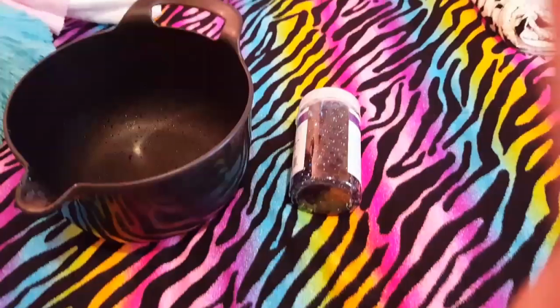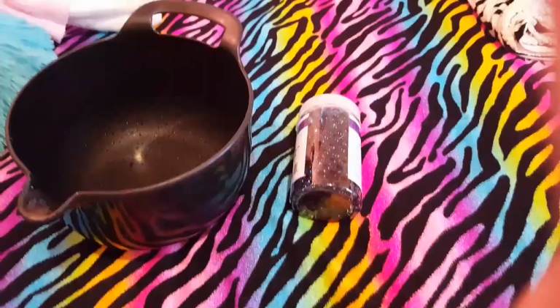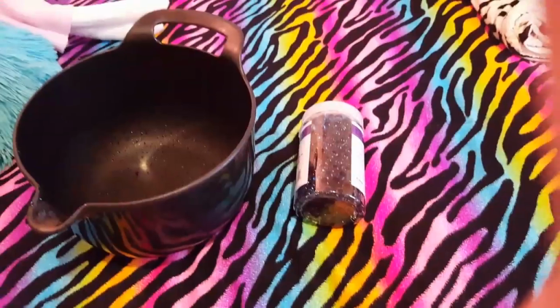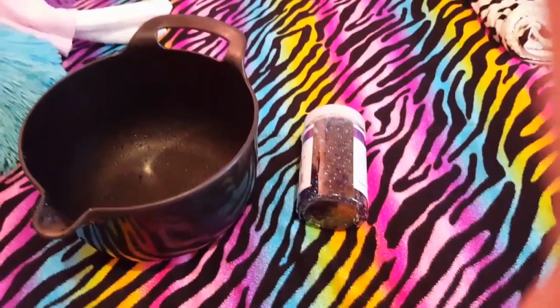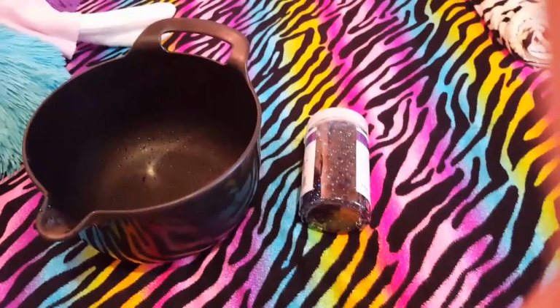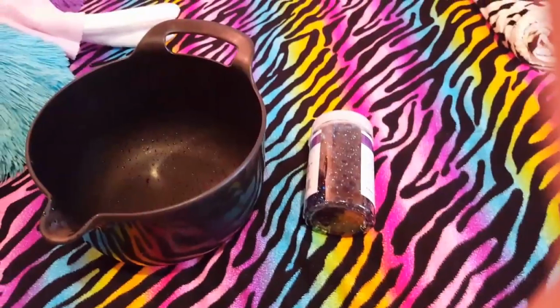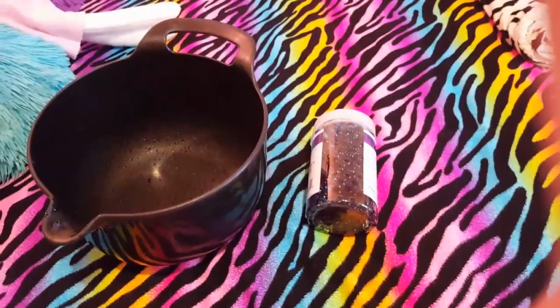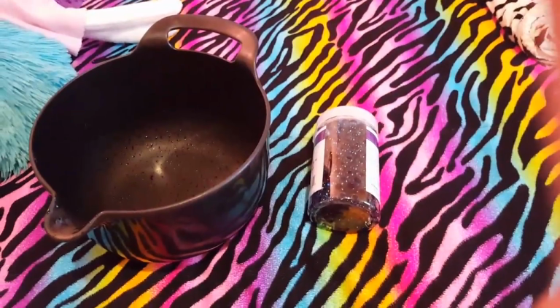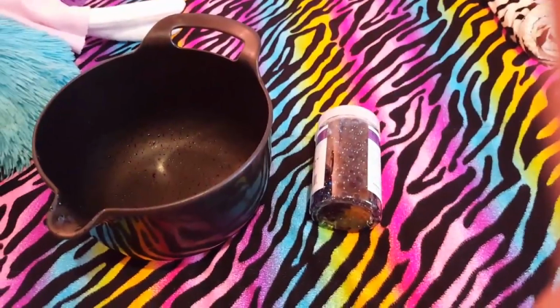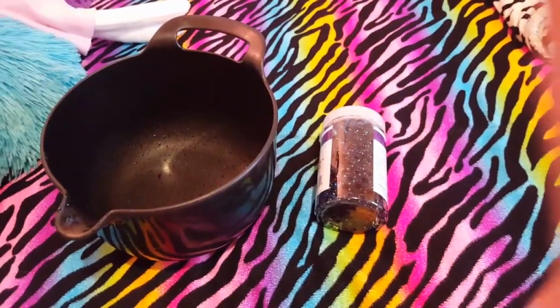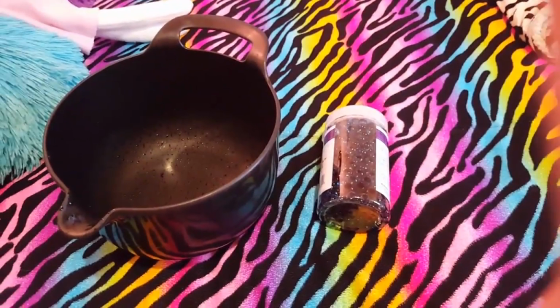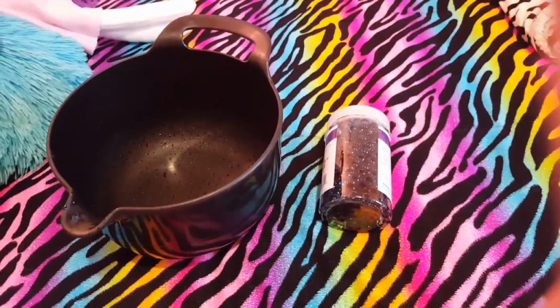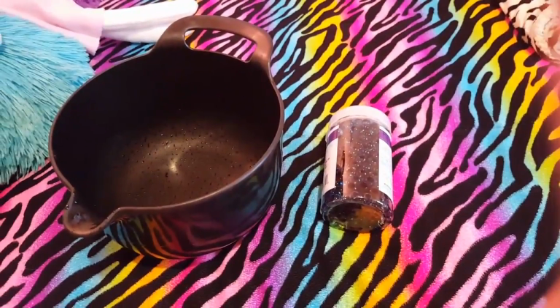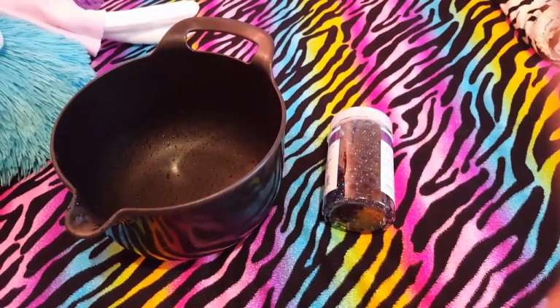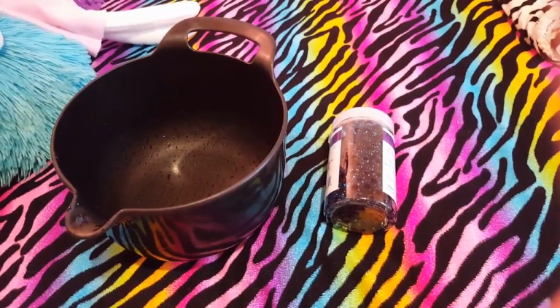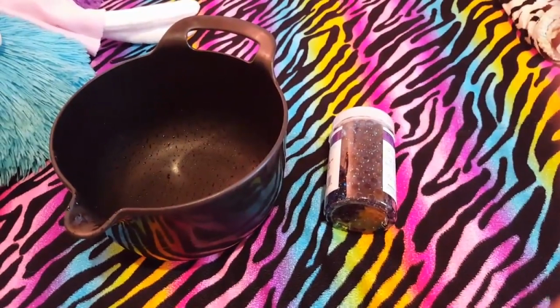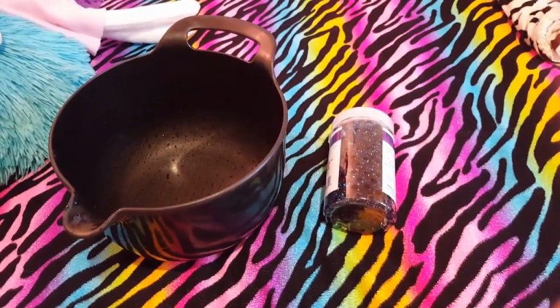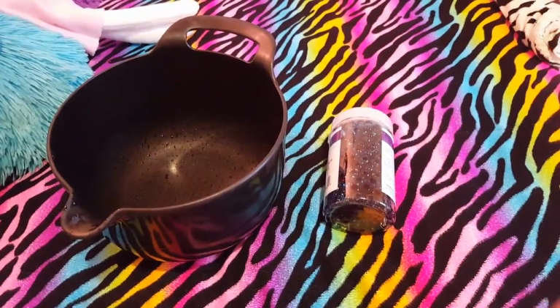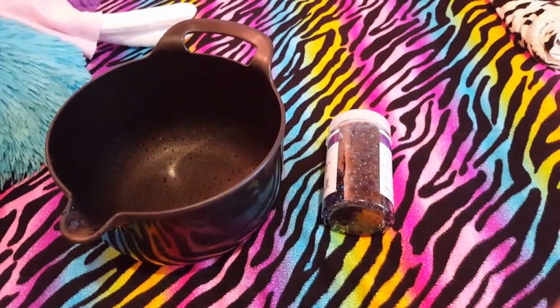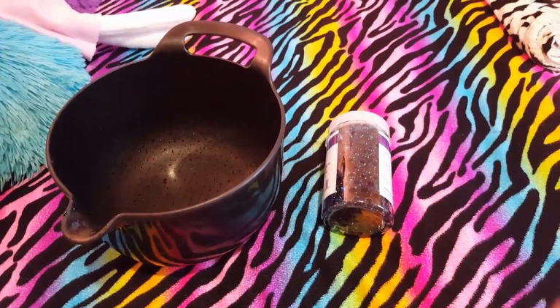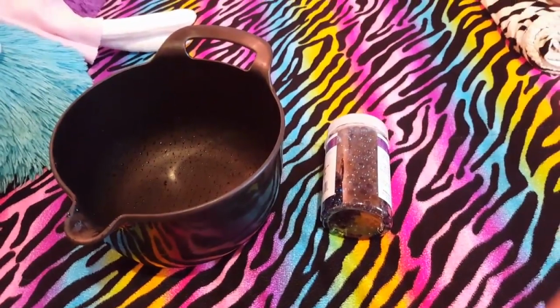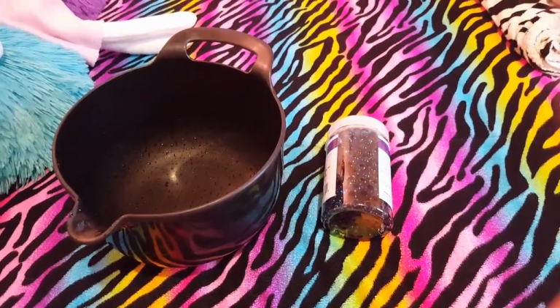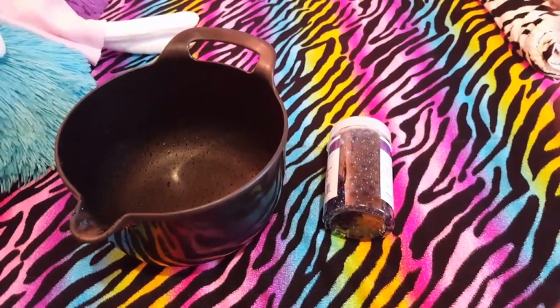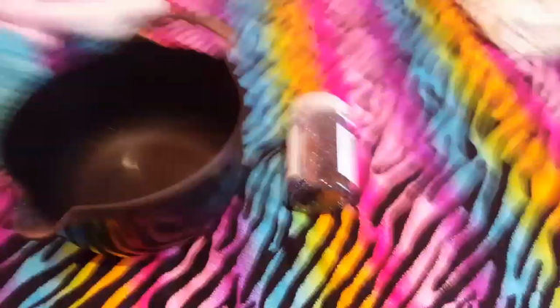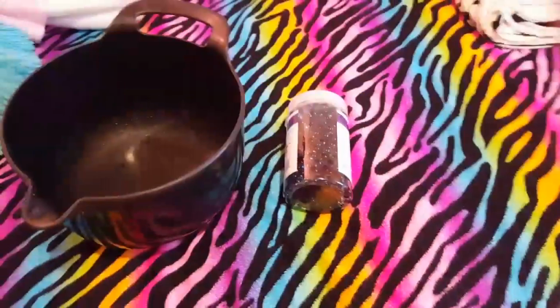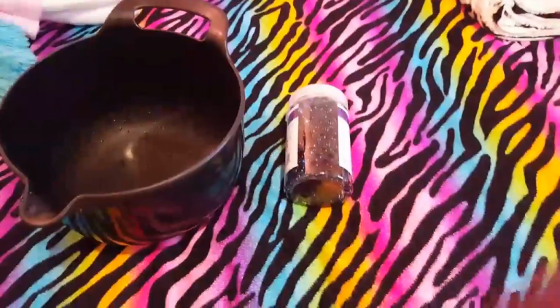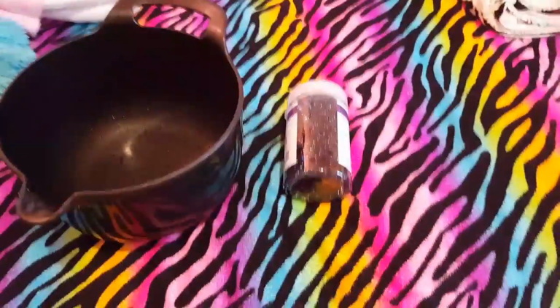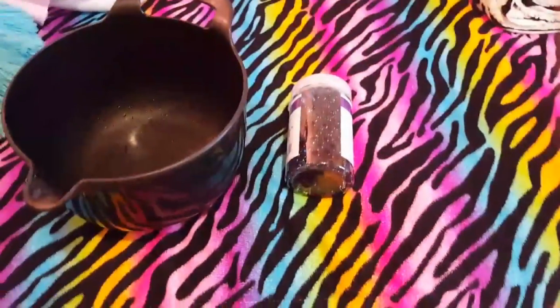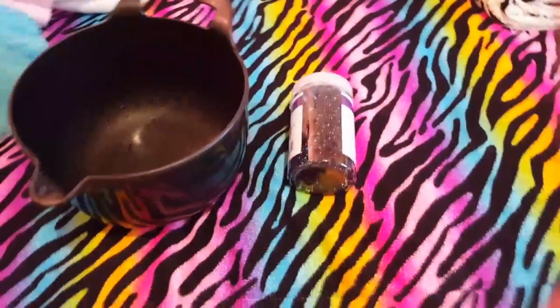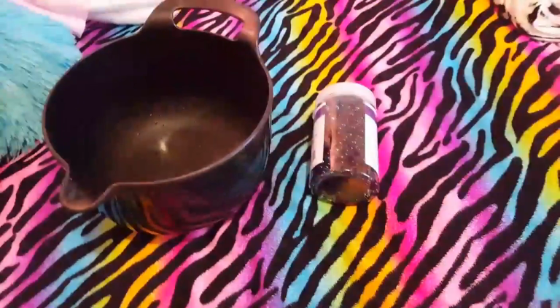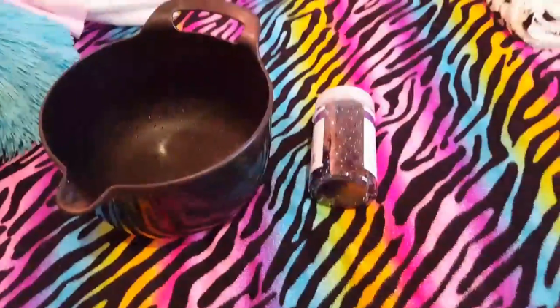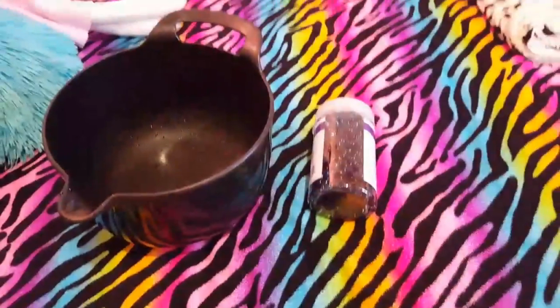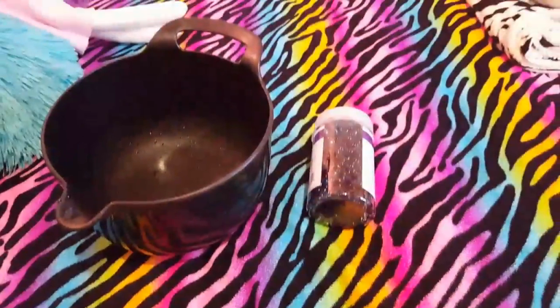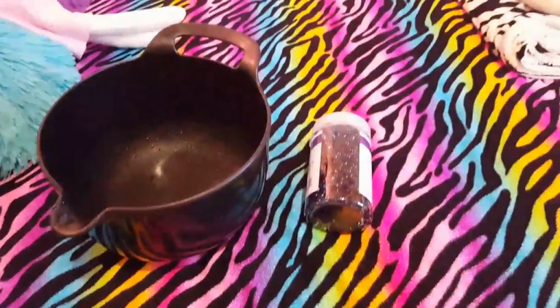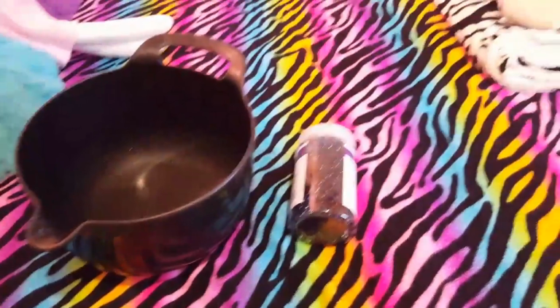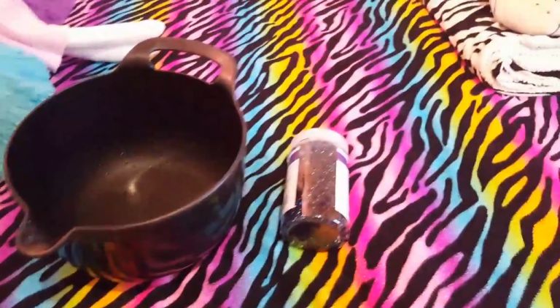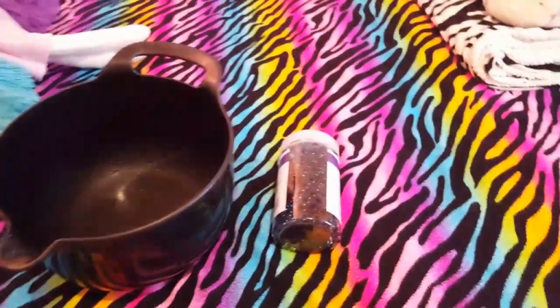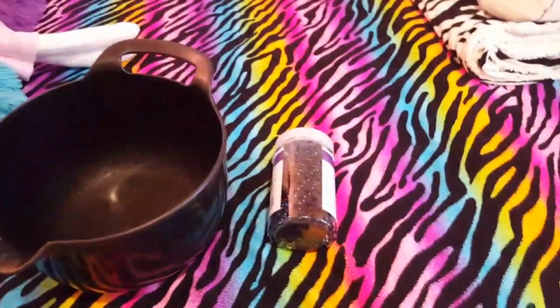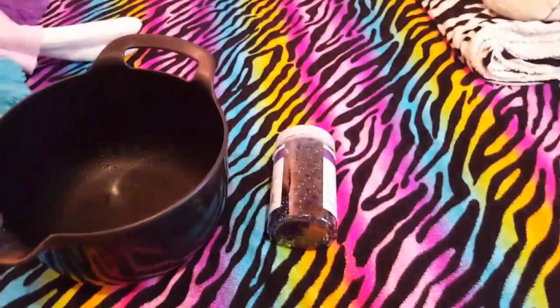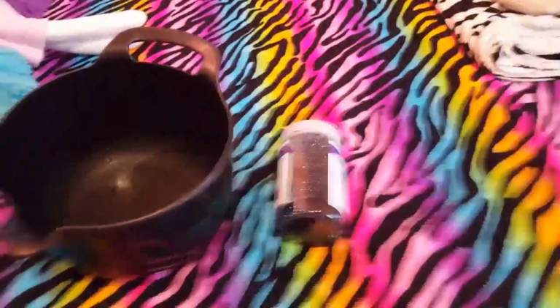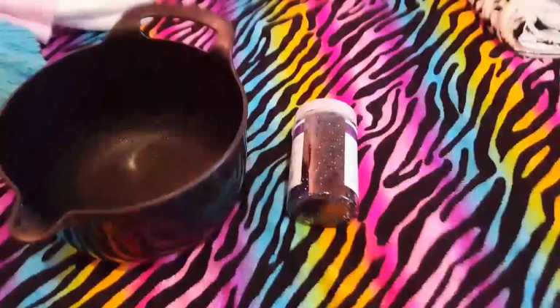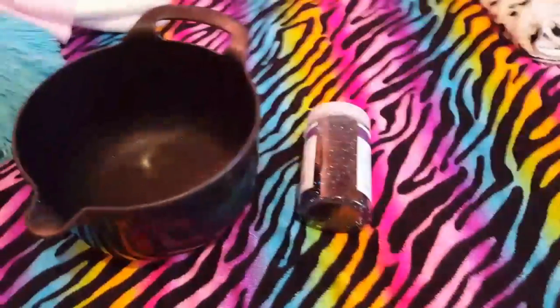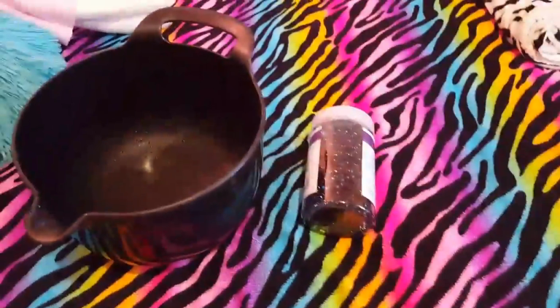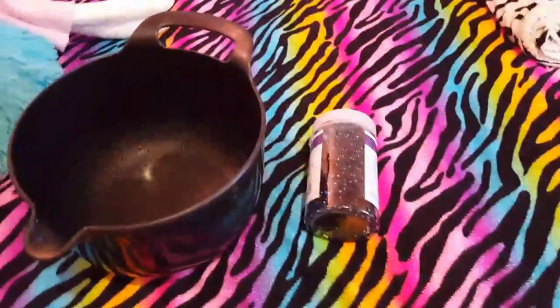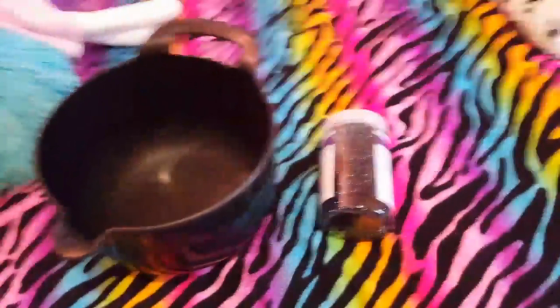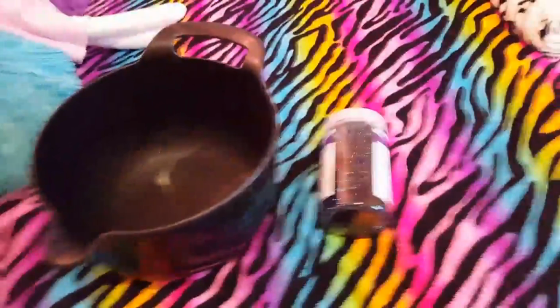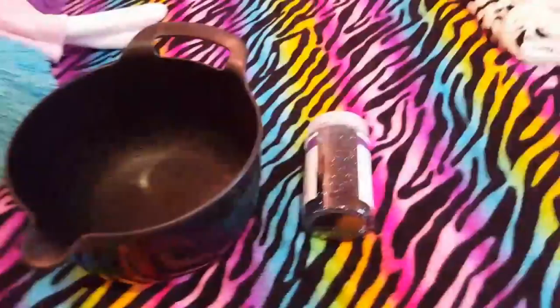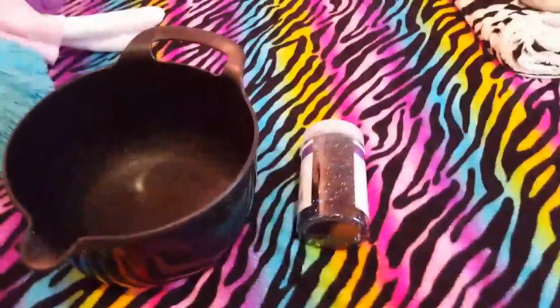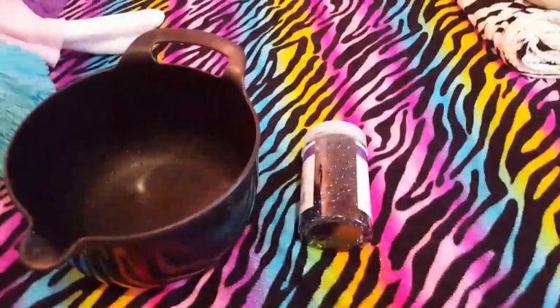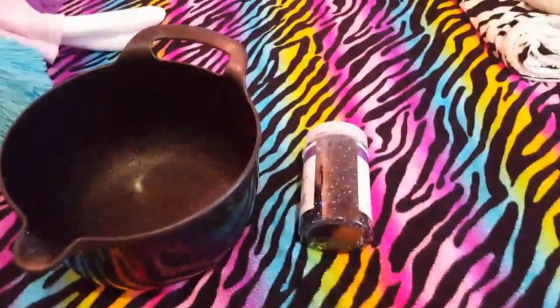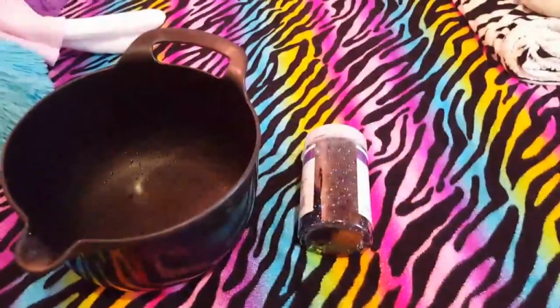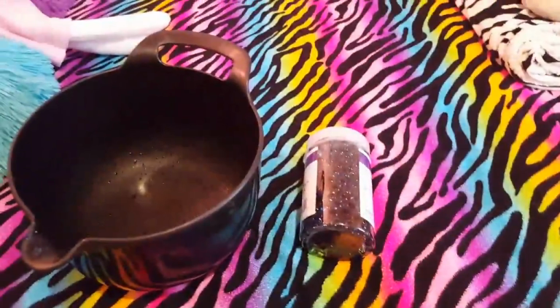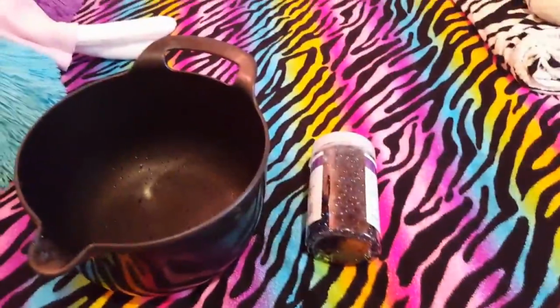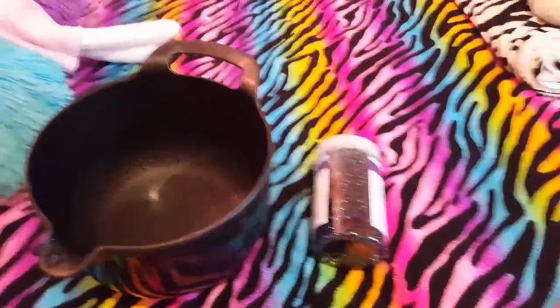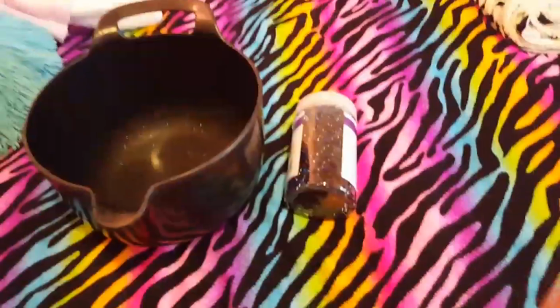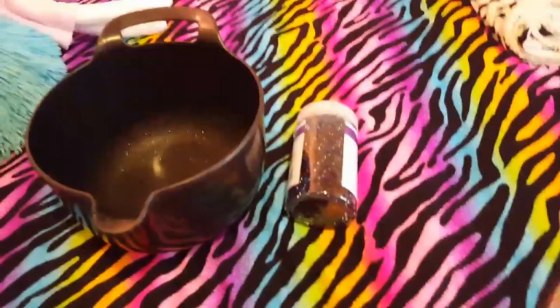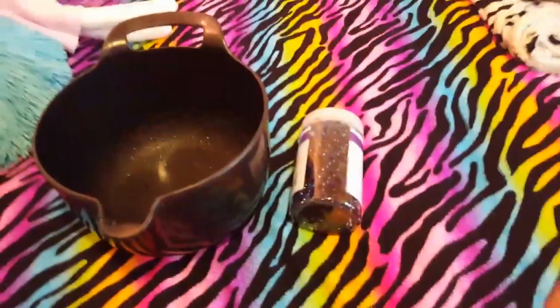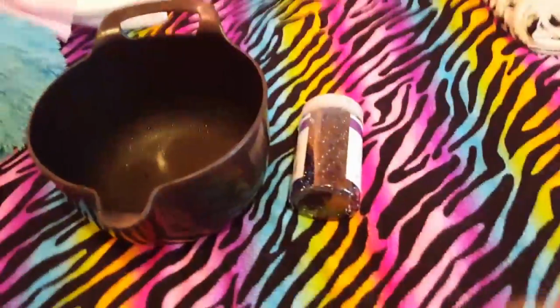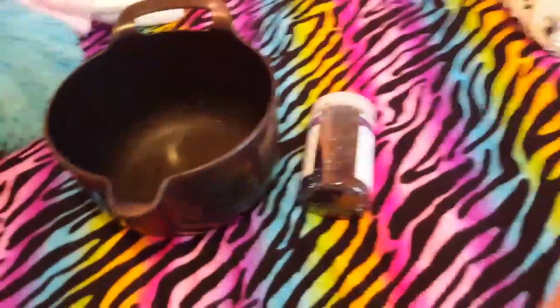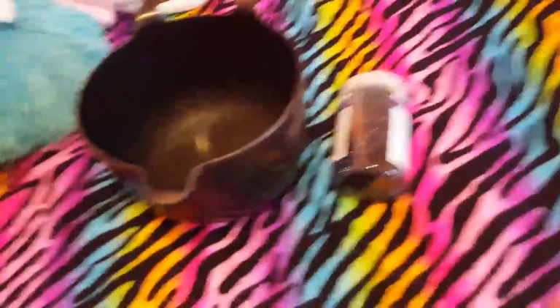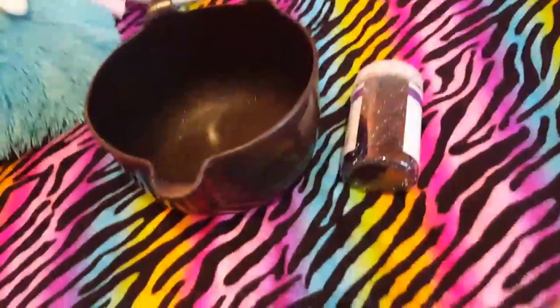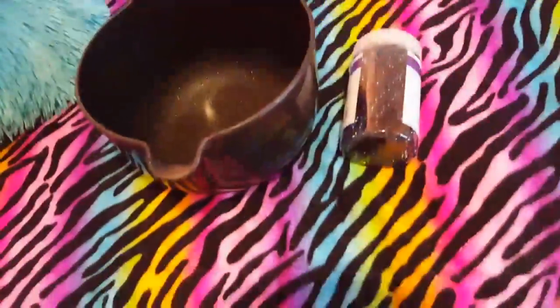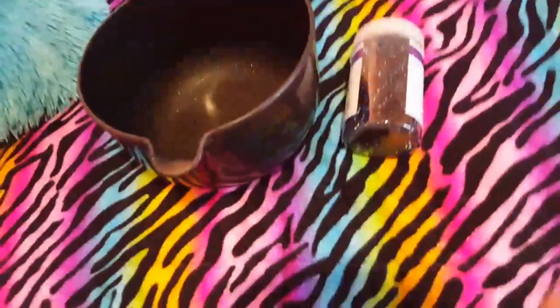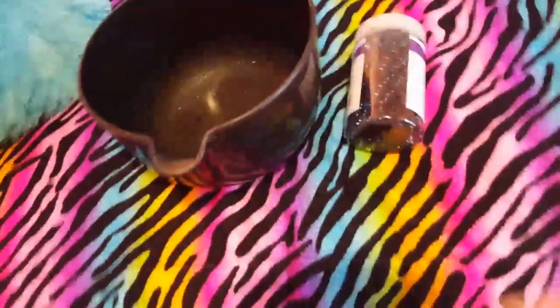Hey guys, I don't have a shirt on so I'm gonna get a shirt on. Sorry, okay now I do.